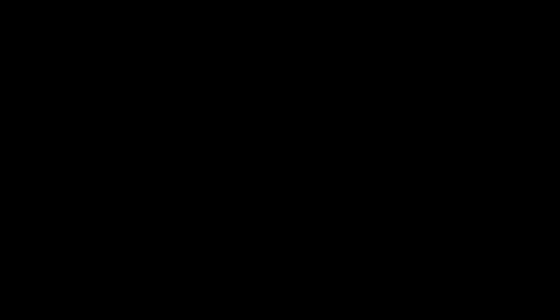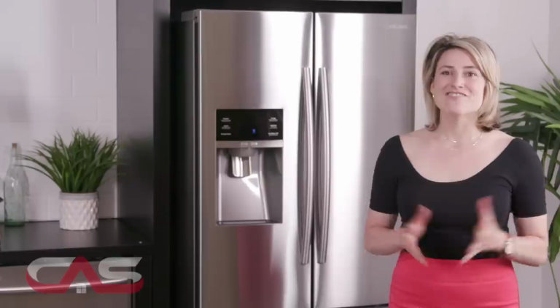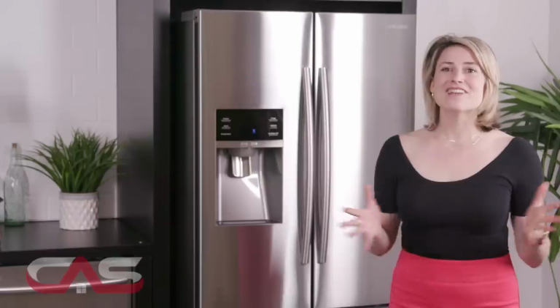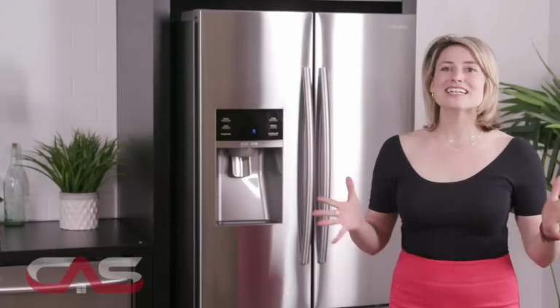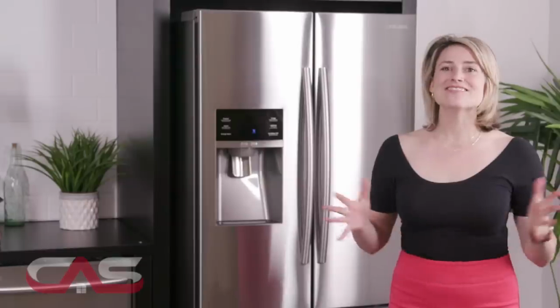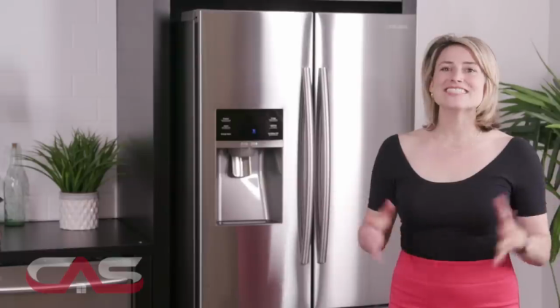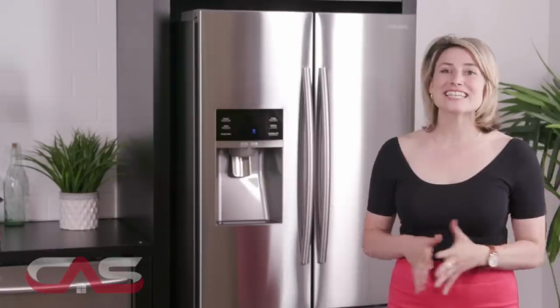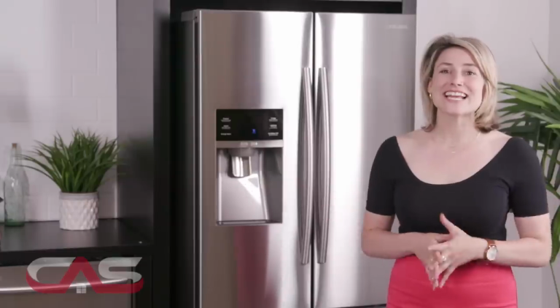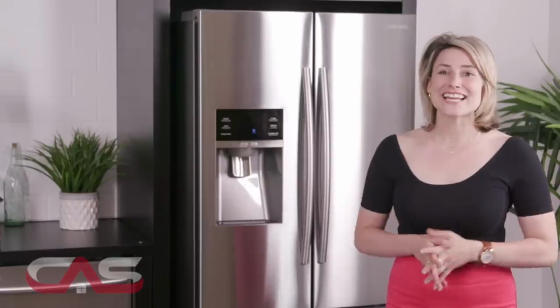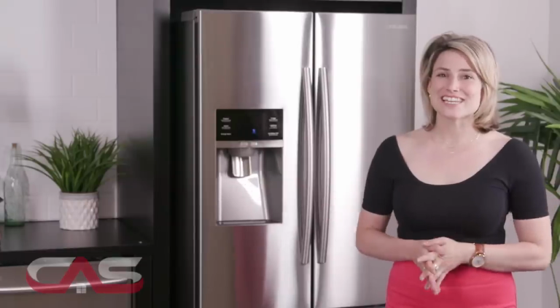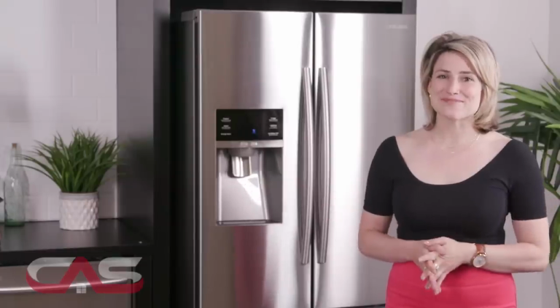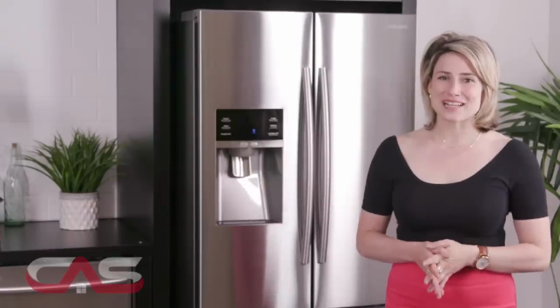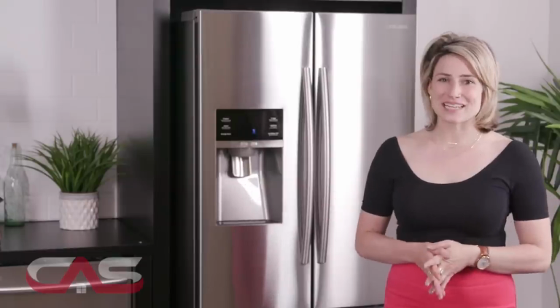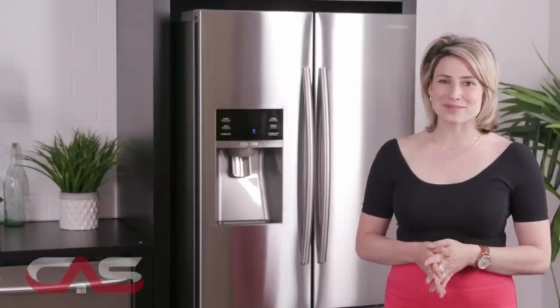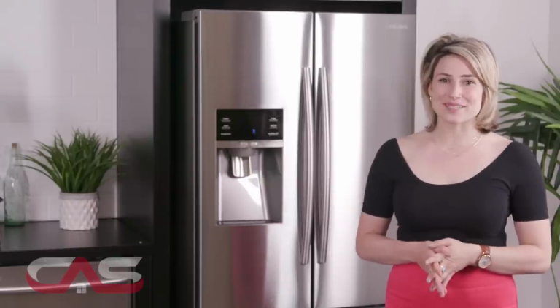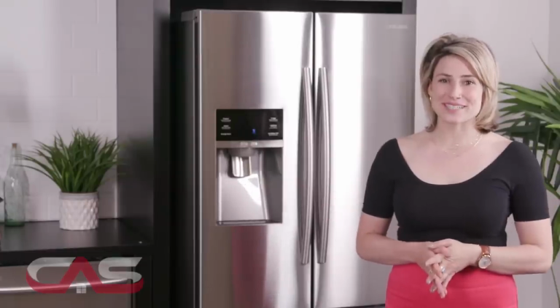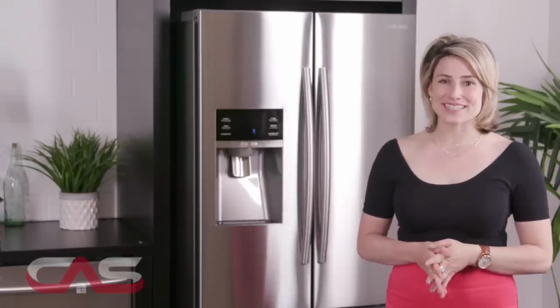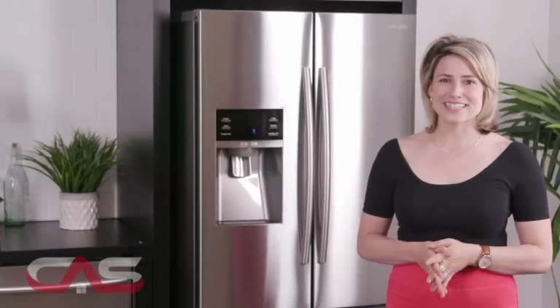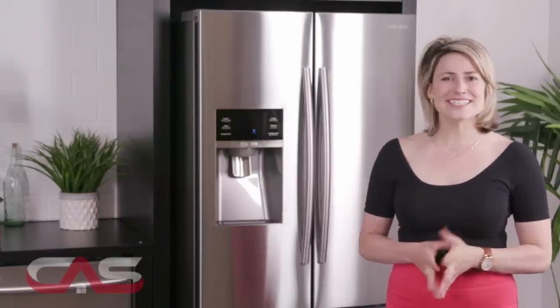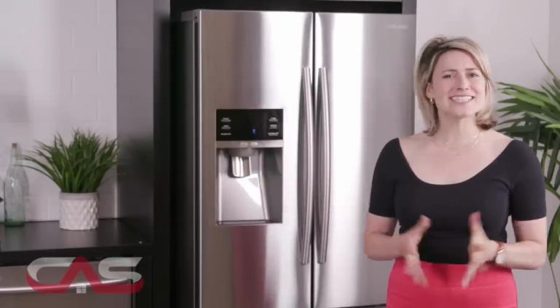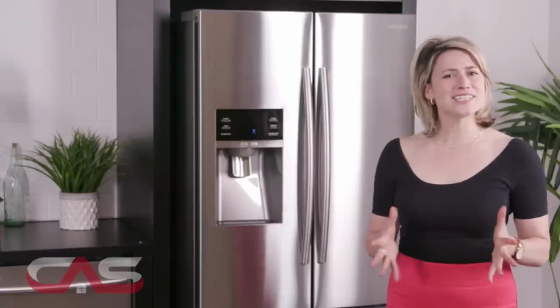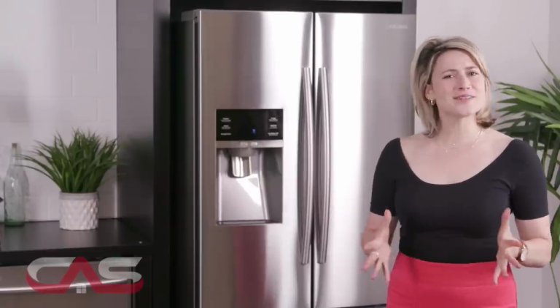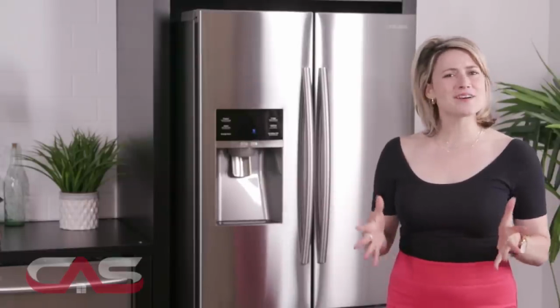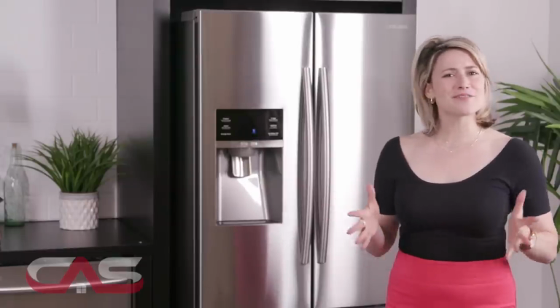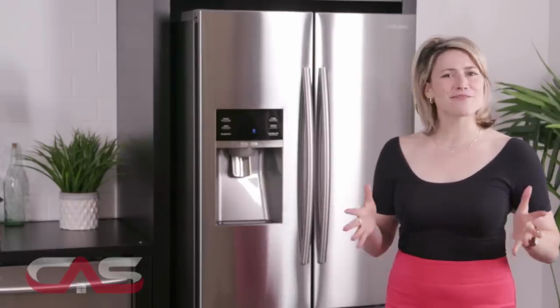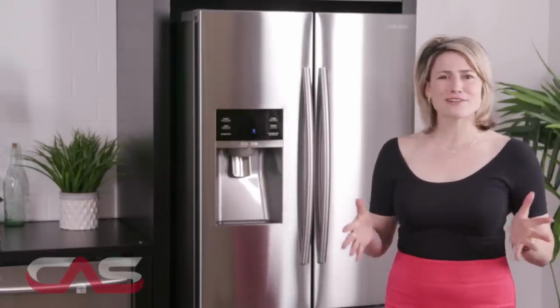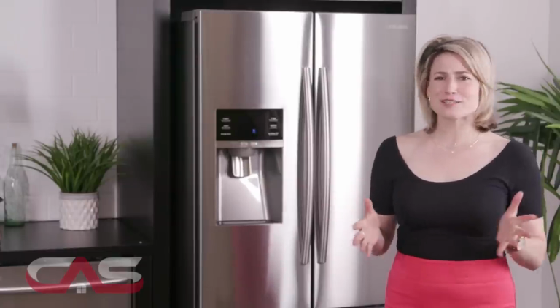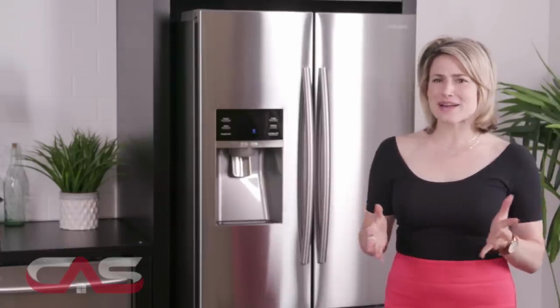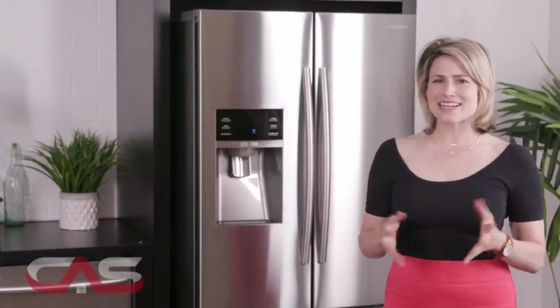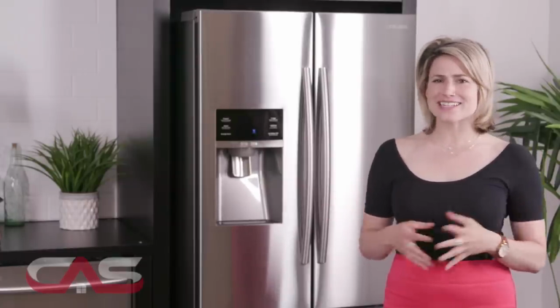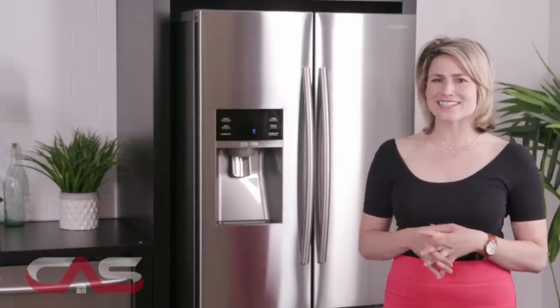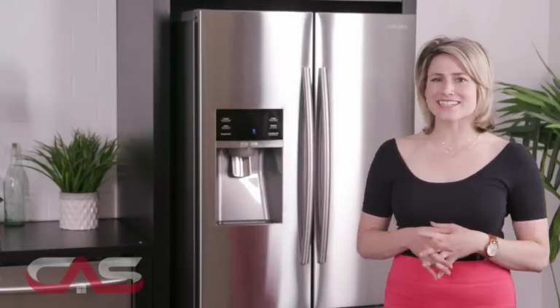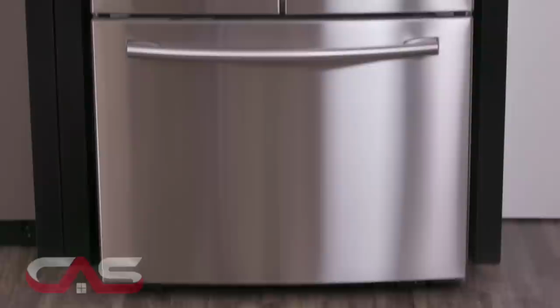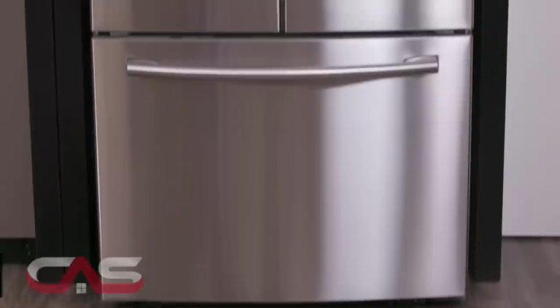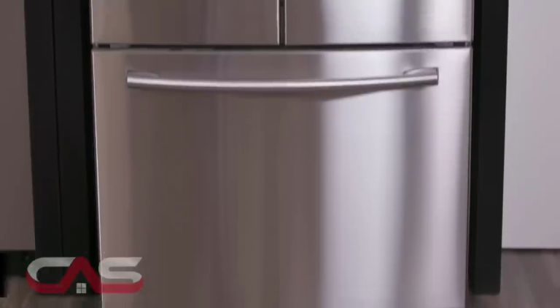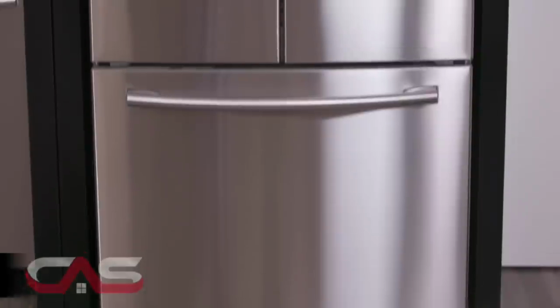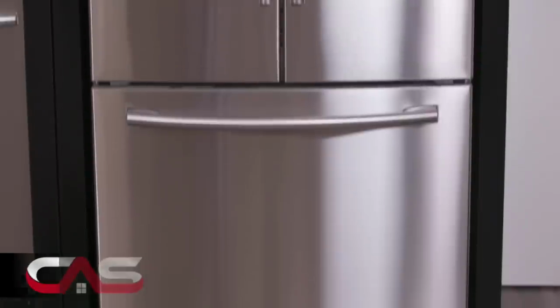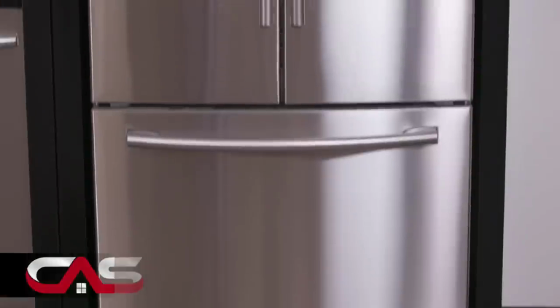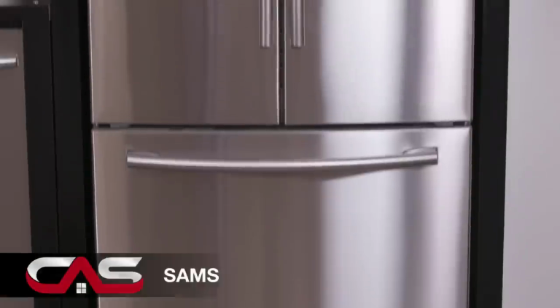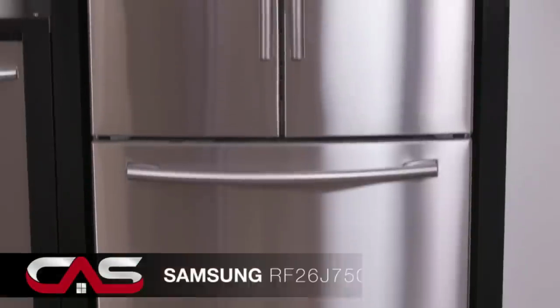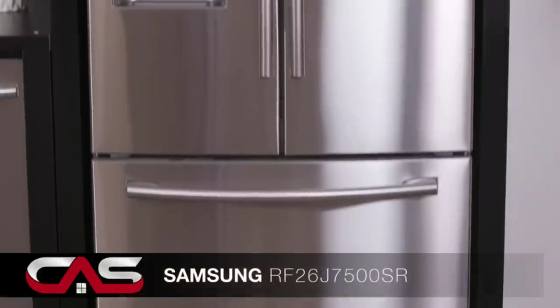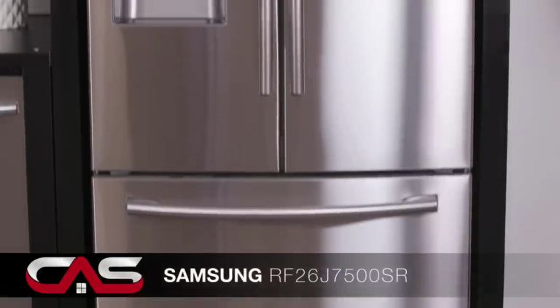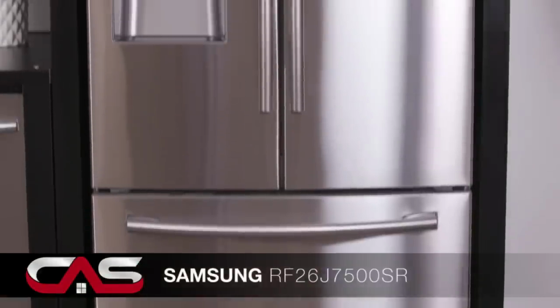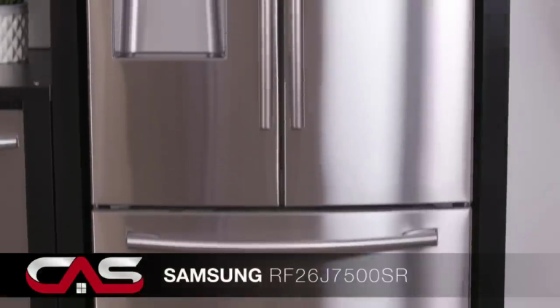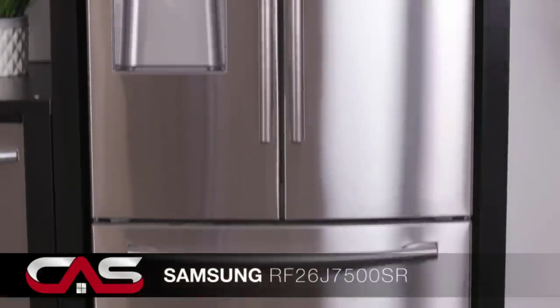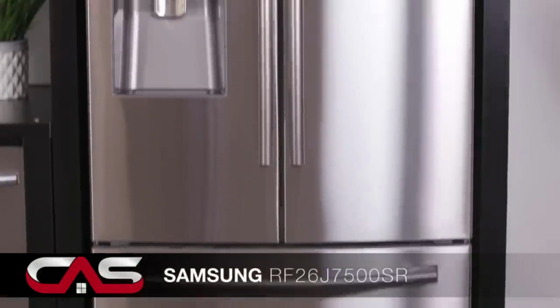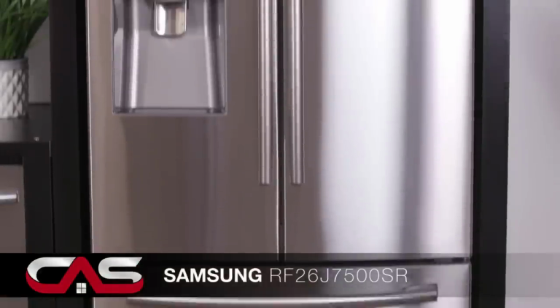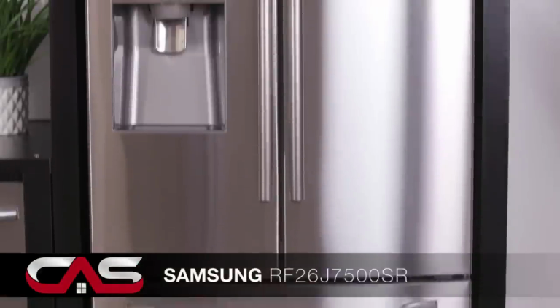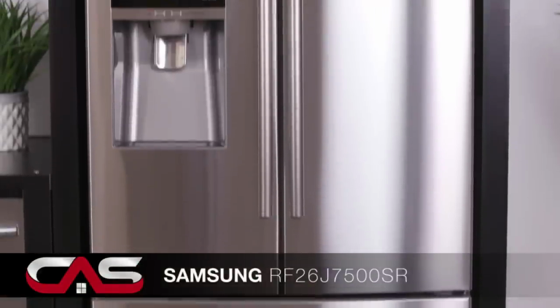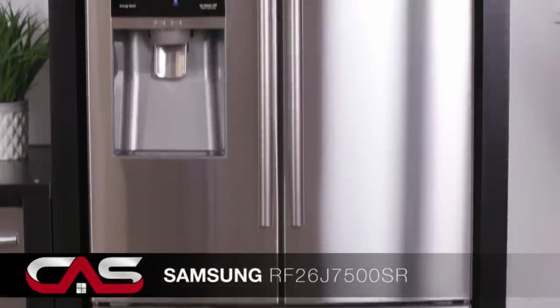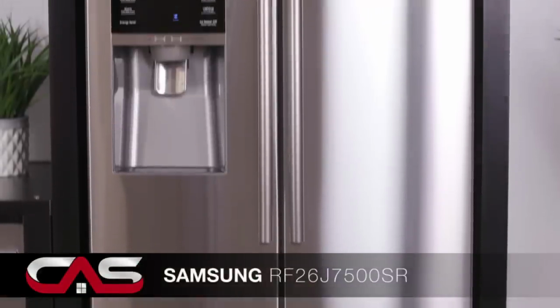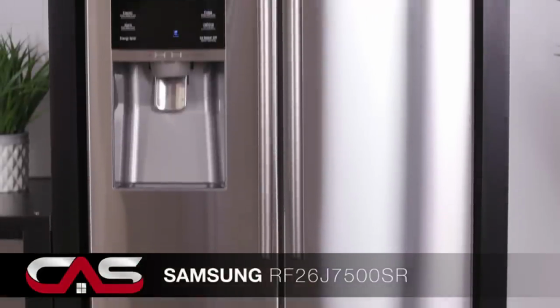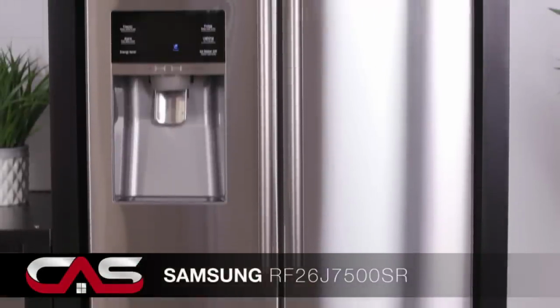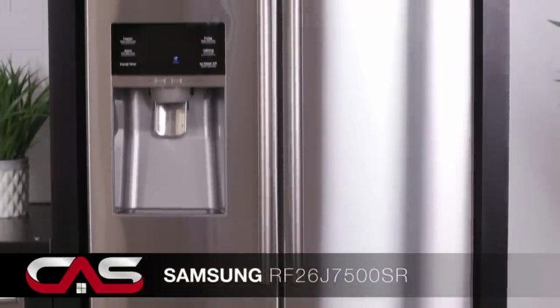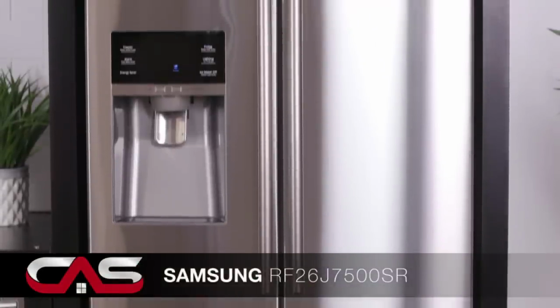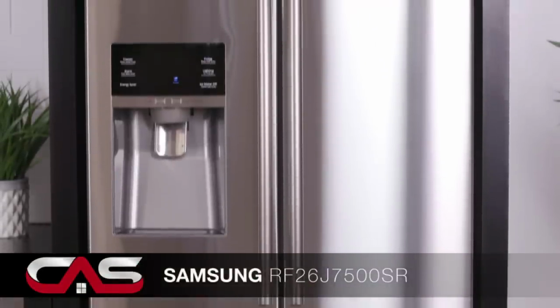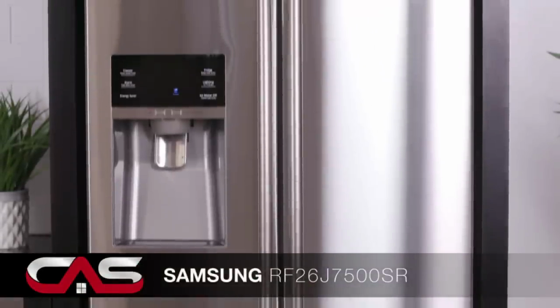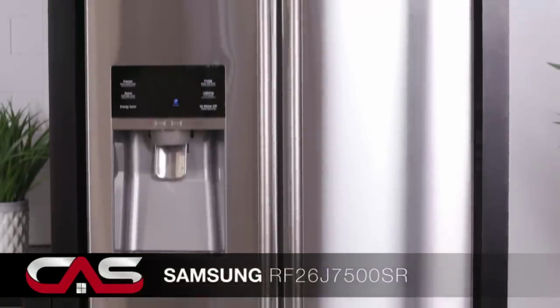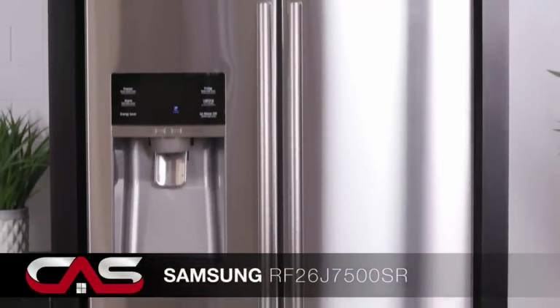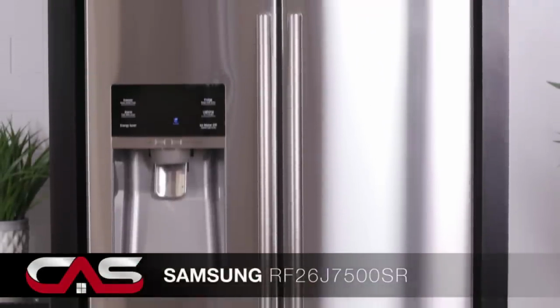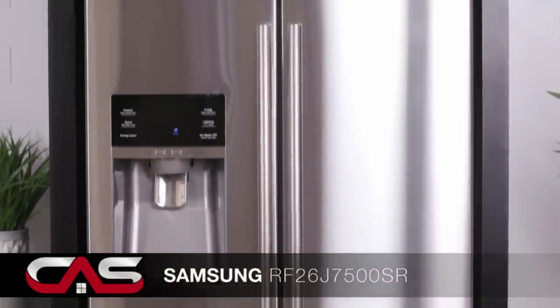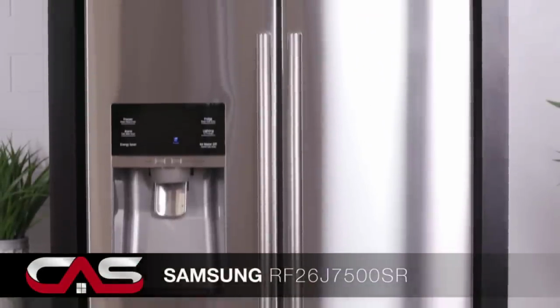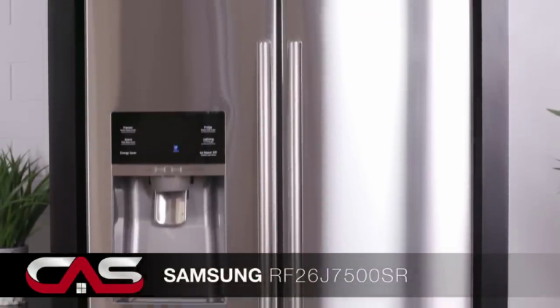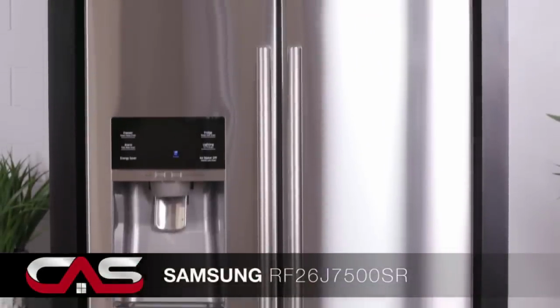Welcome to Canadian Appliance Source. Continuing on the fridge buying journey, I want to show you the Samsung French Door Fridge, model RF26.